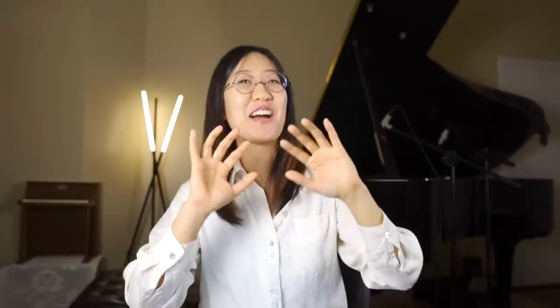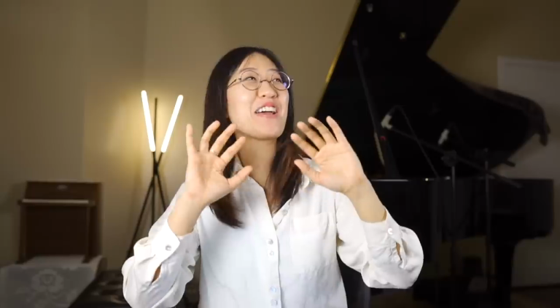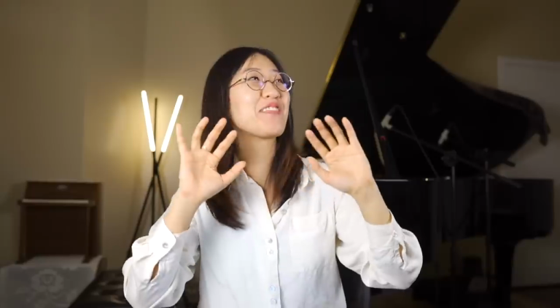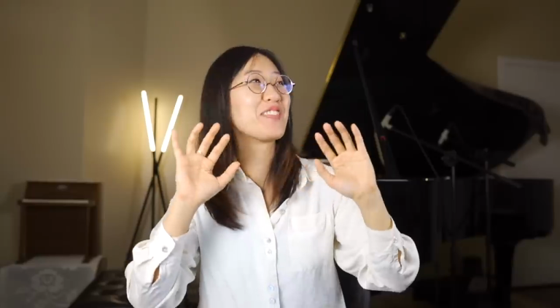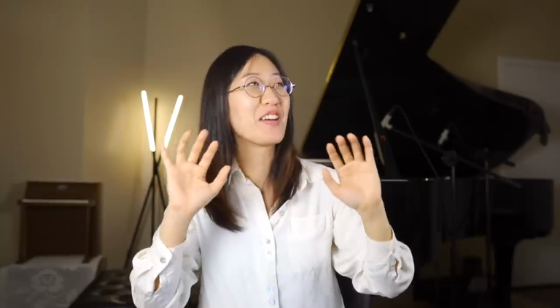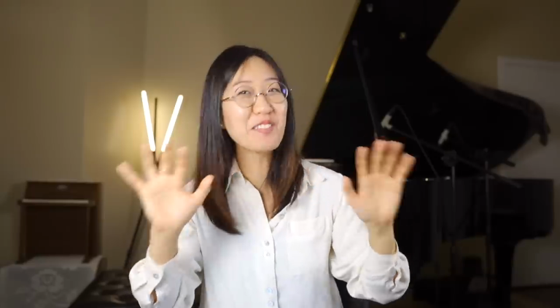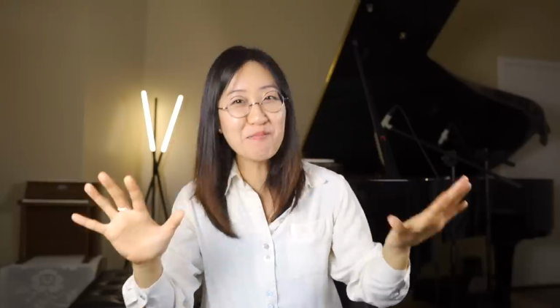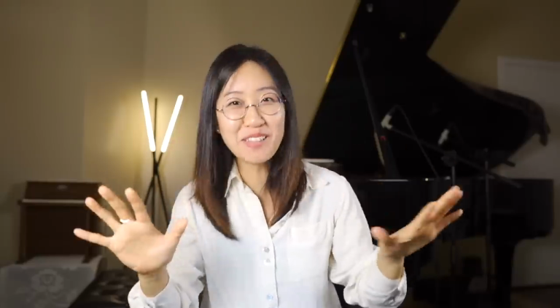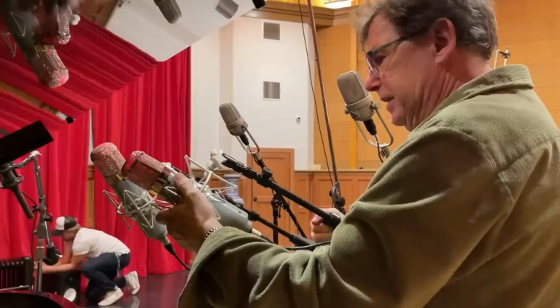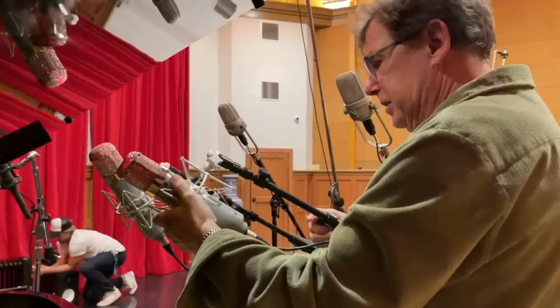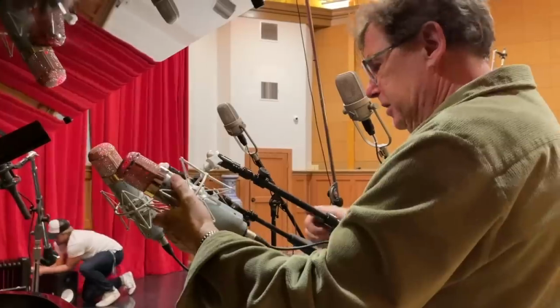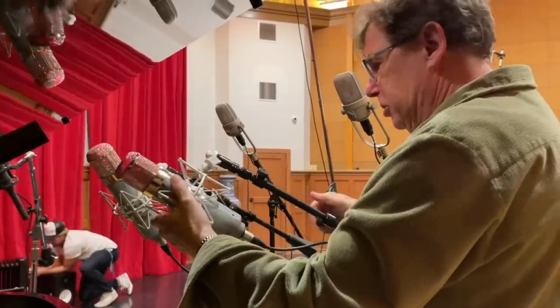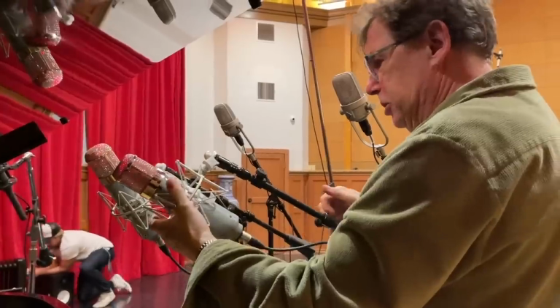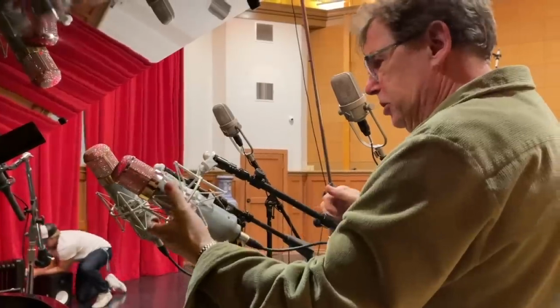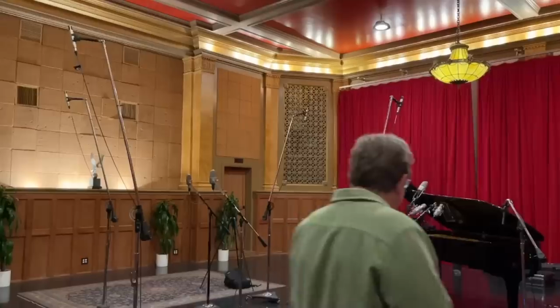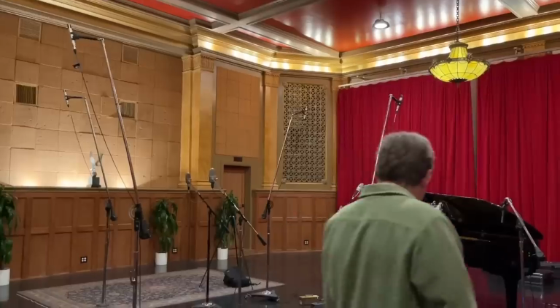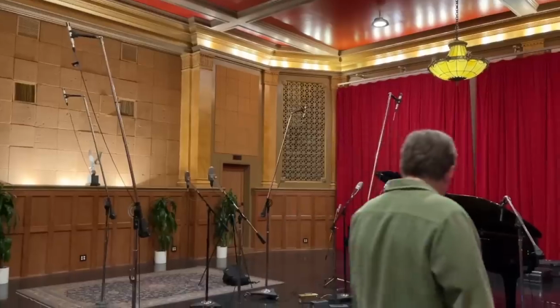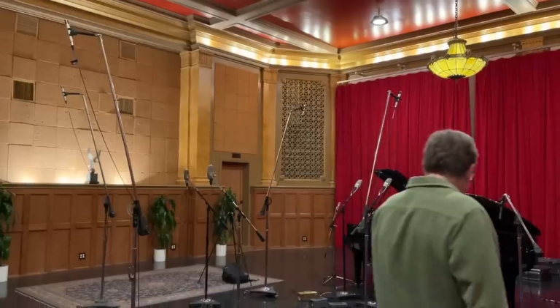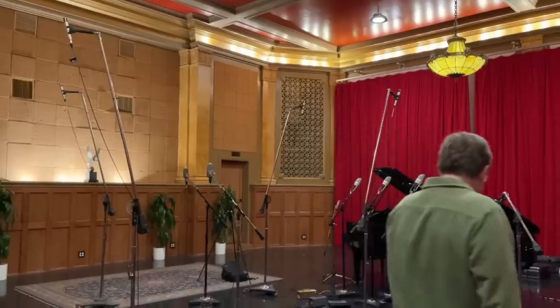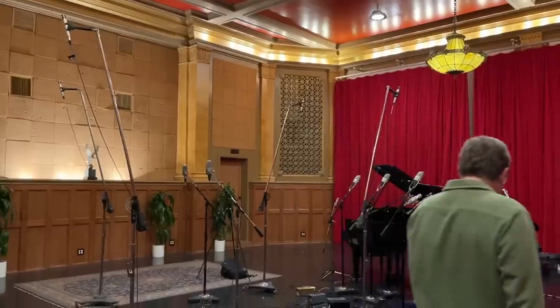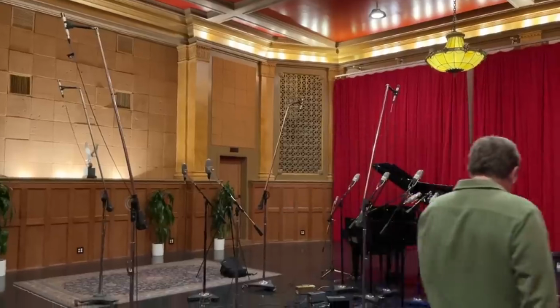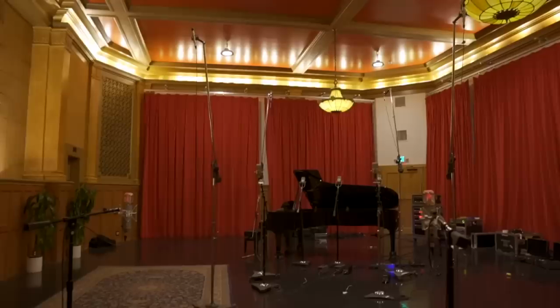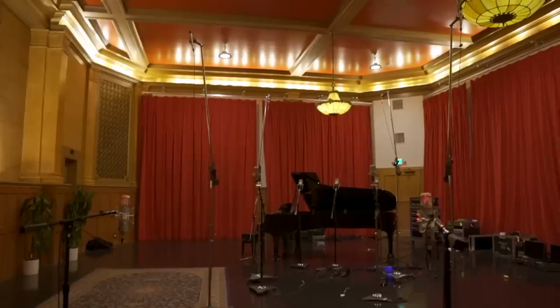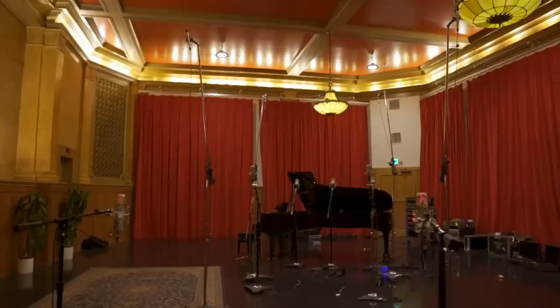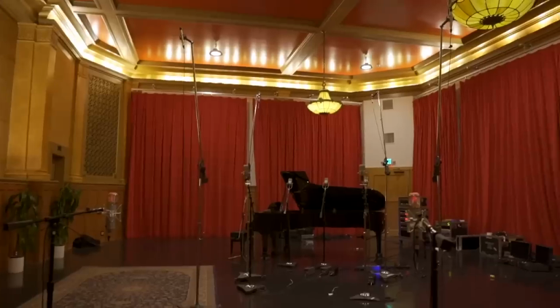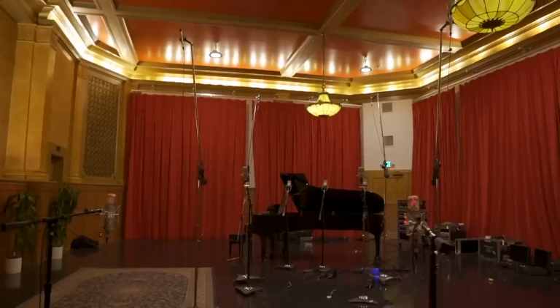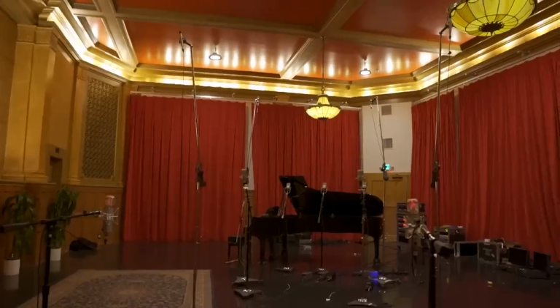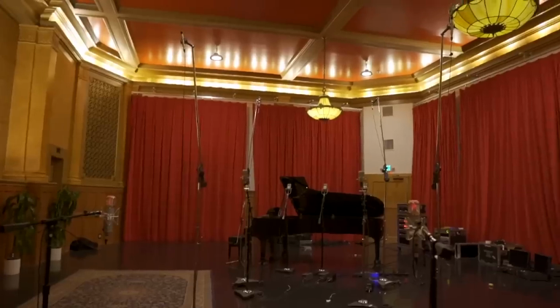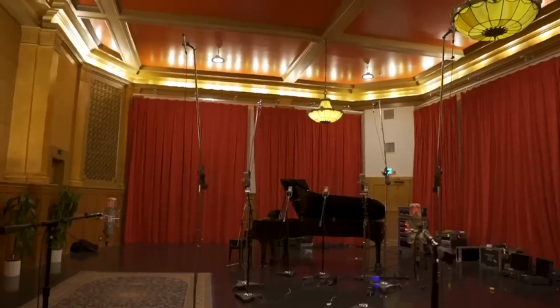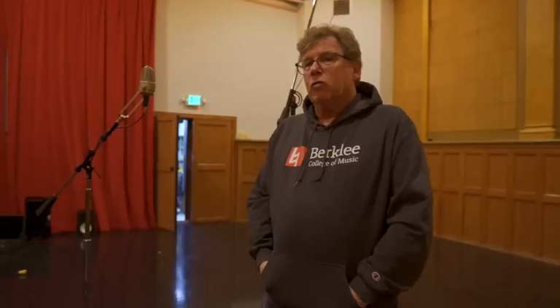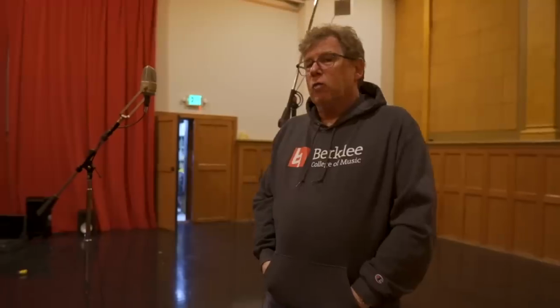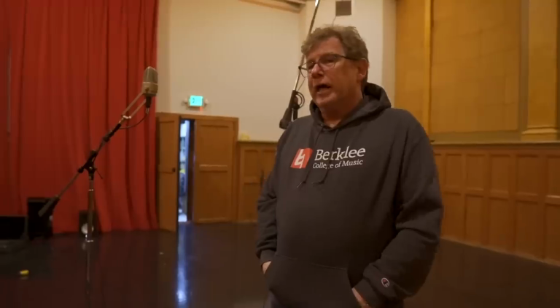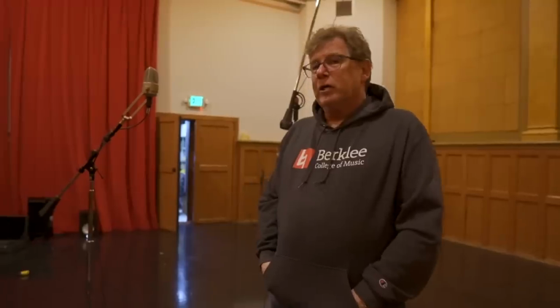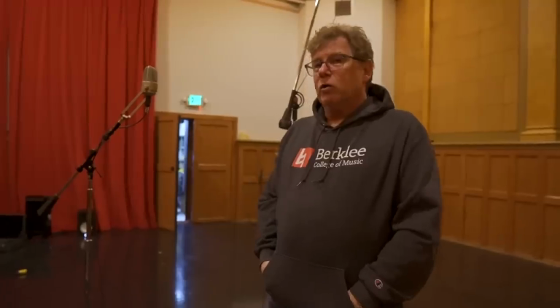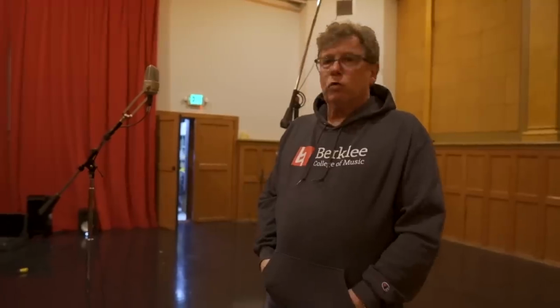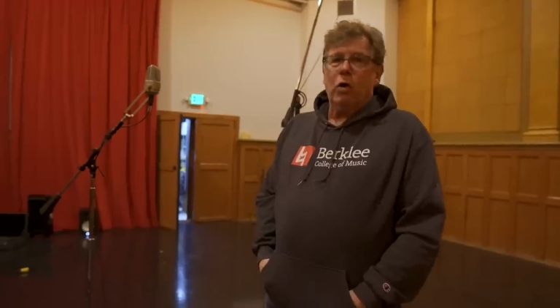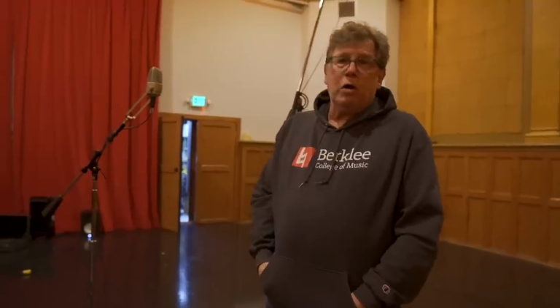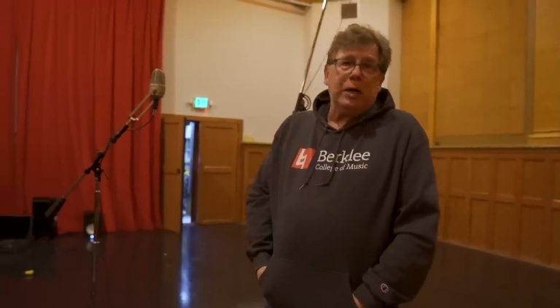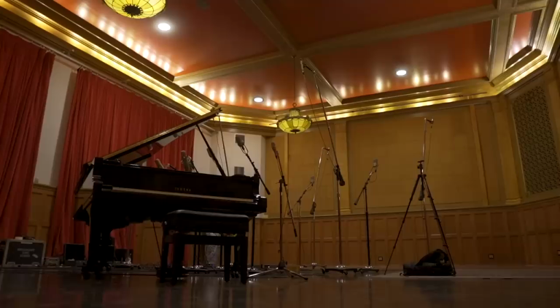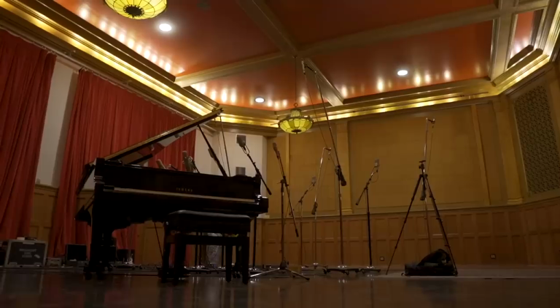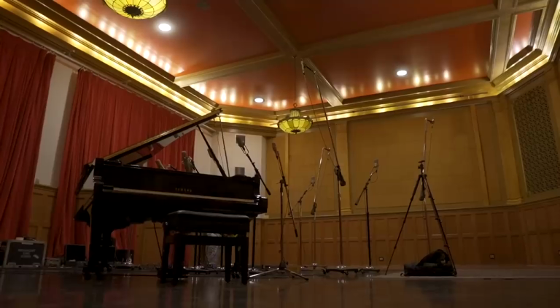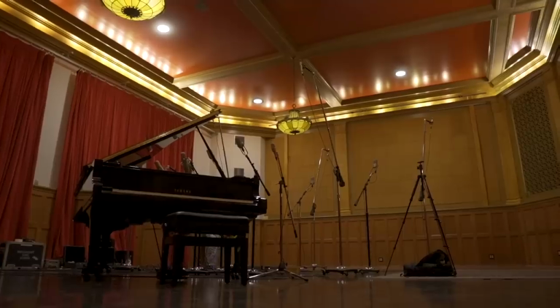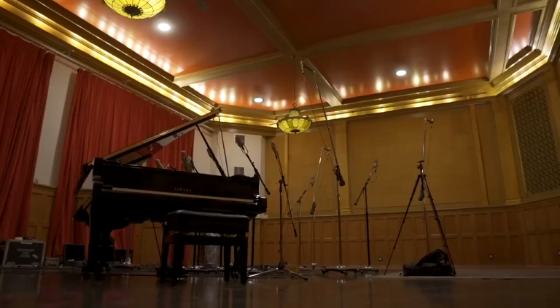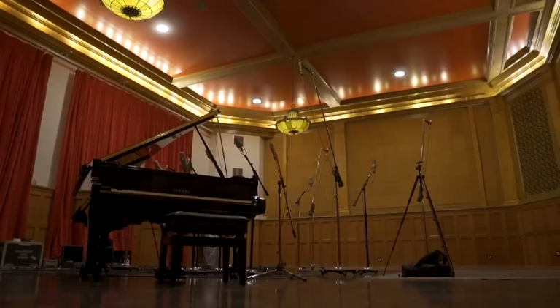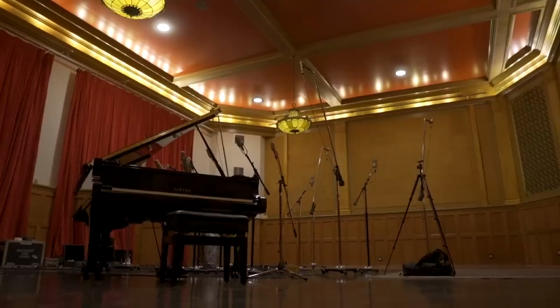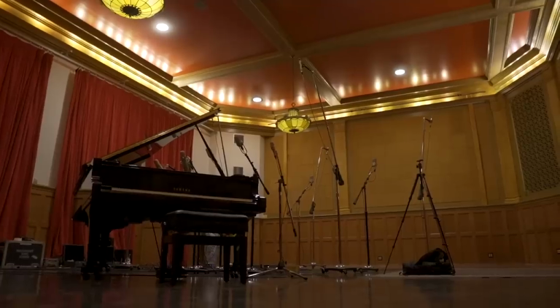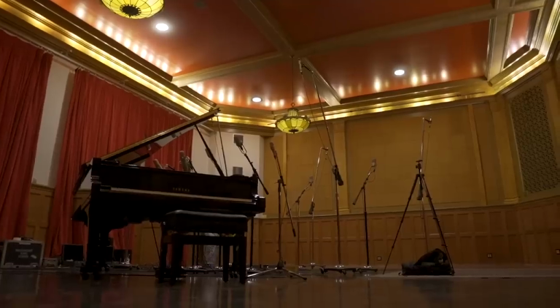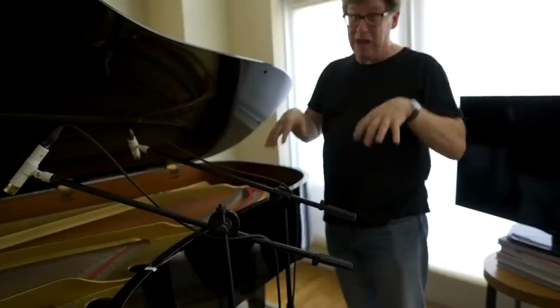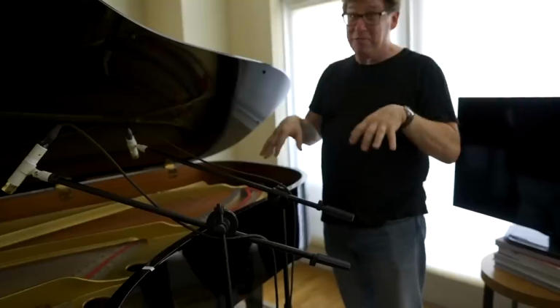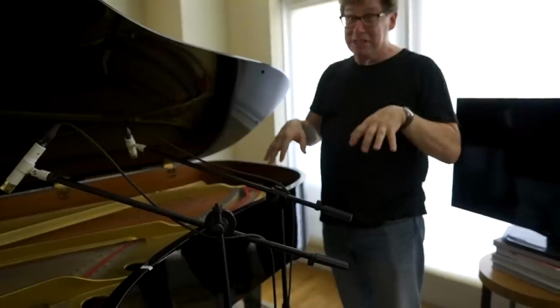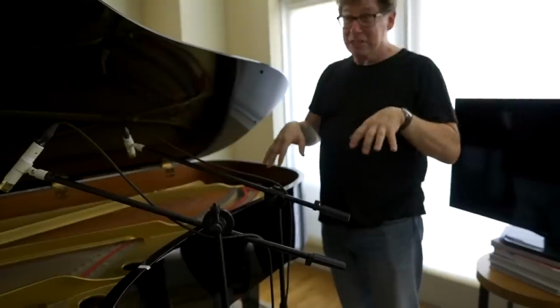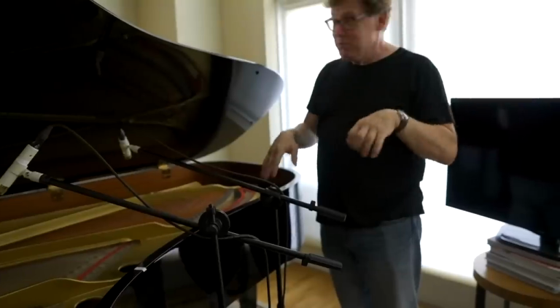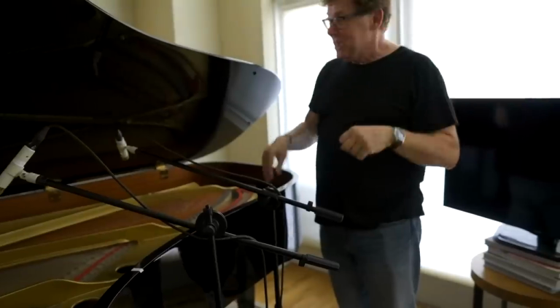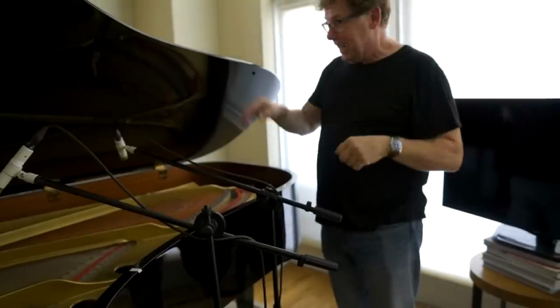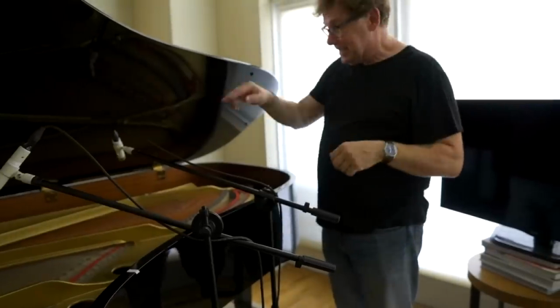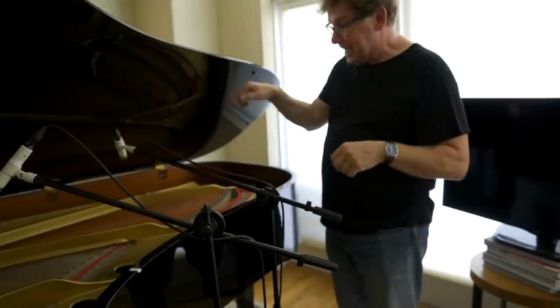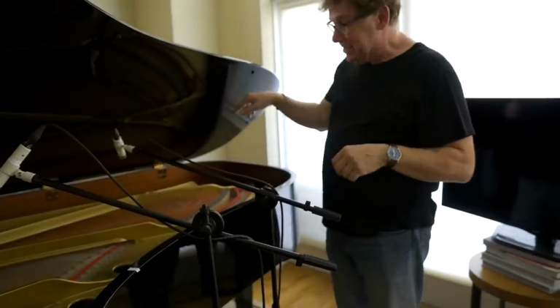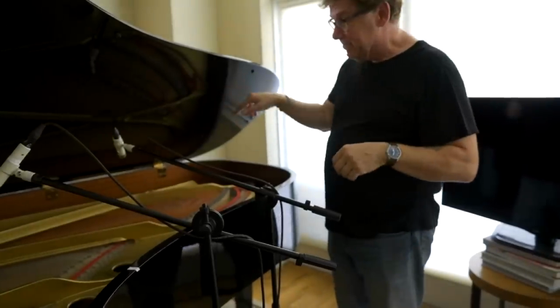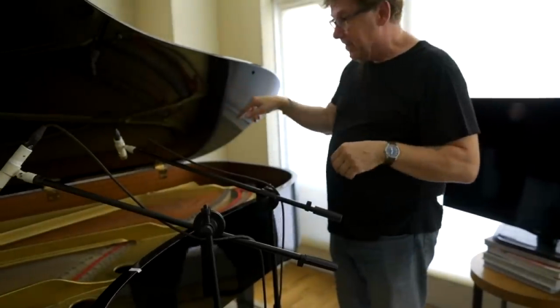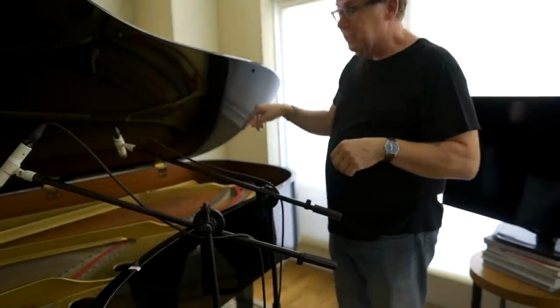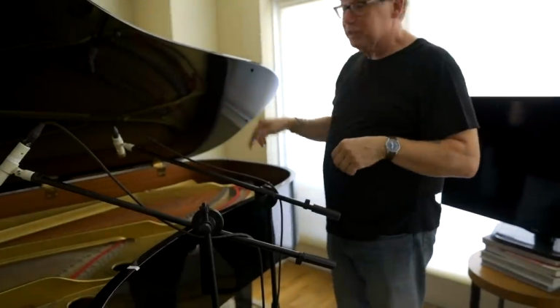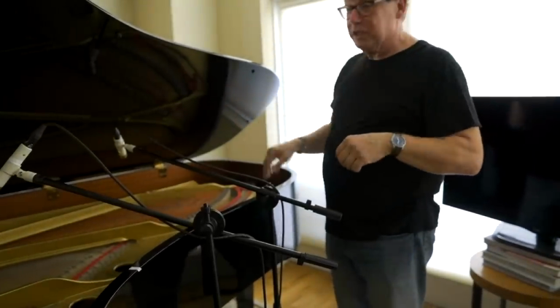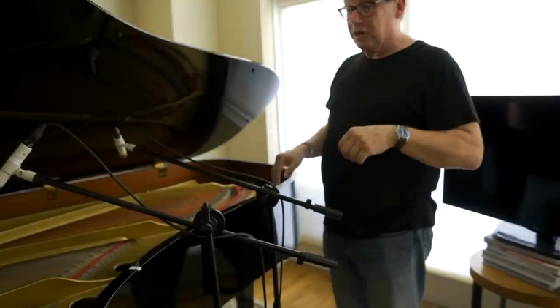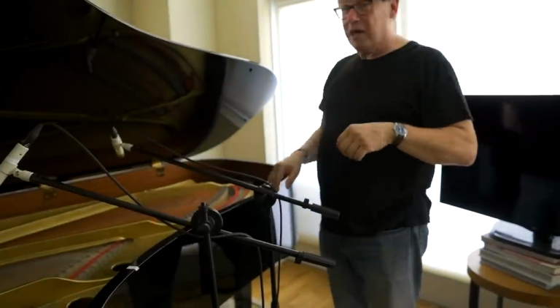I've never been surrounded by that many microphones. There isn't a right or wrong way to record the piano. What I would do — I'd take the lid off.